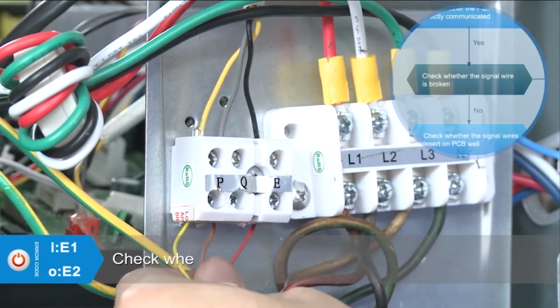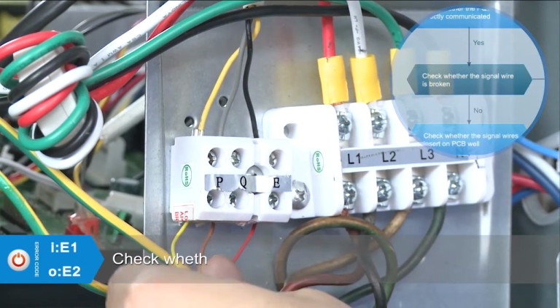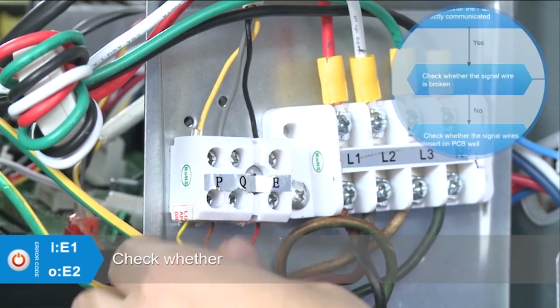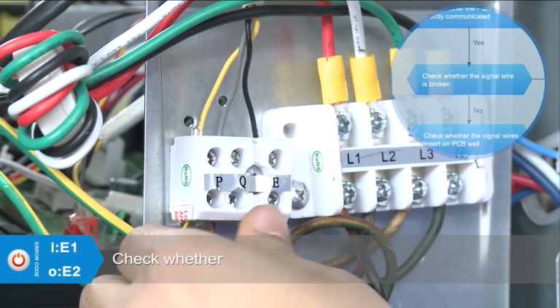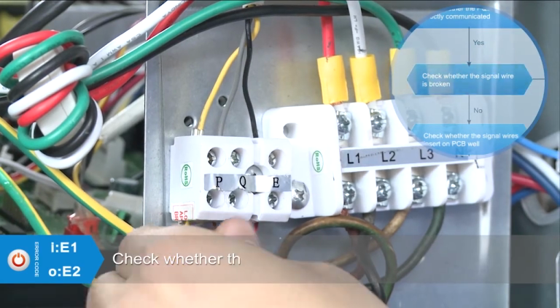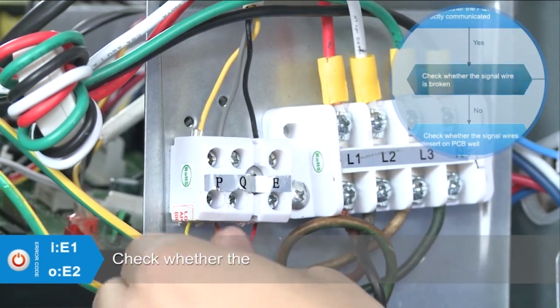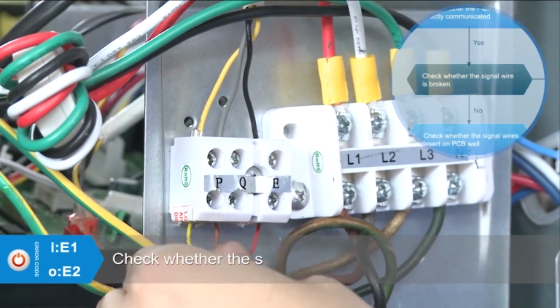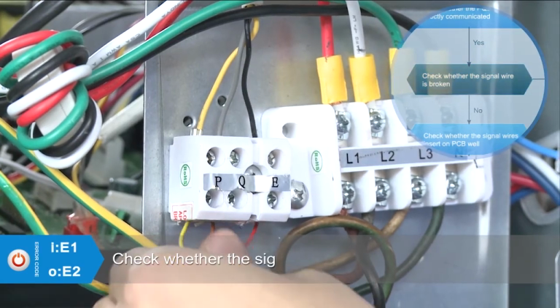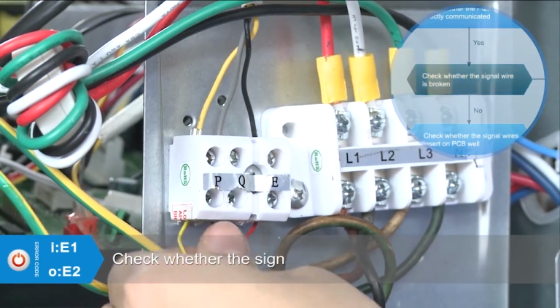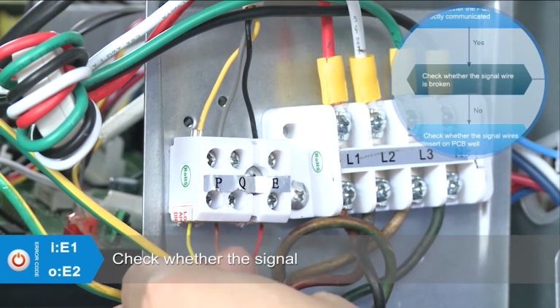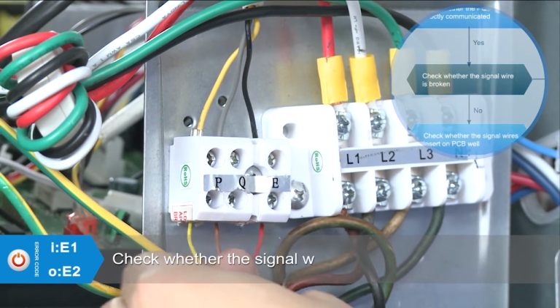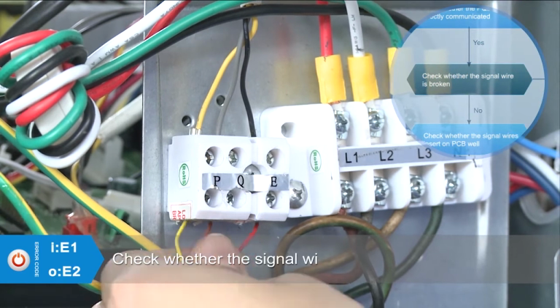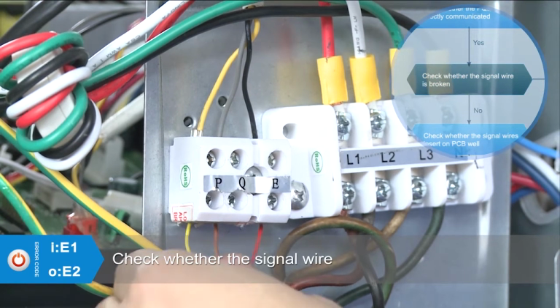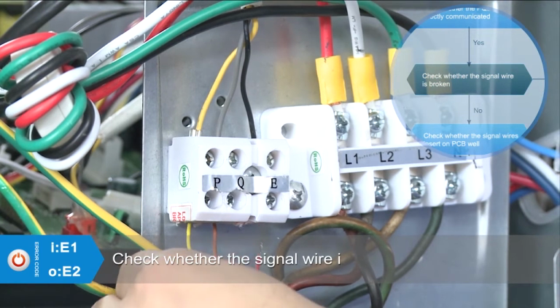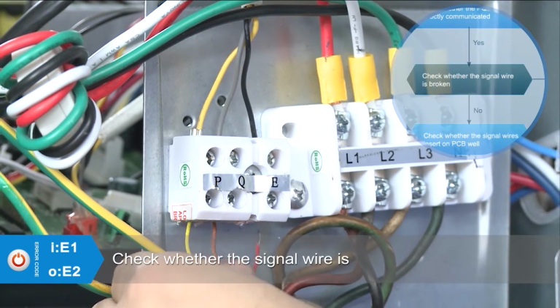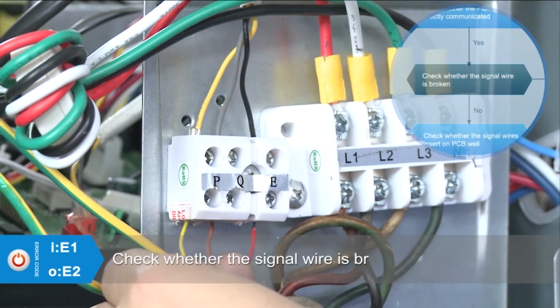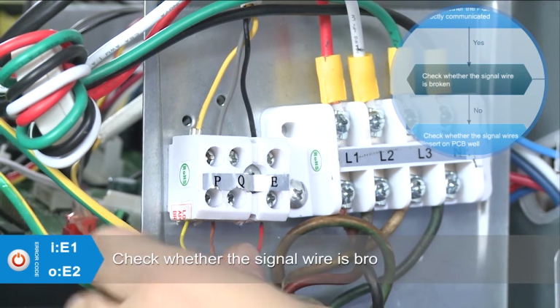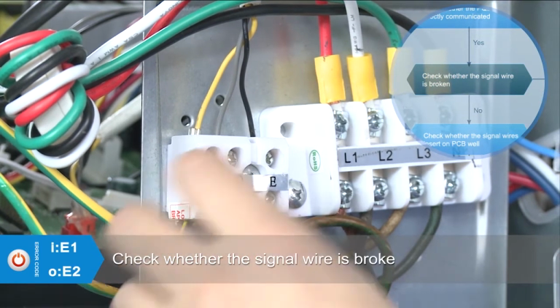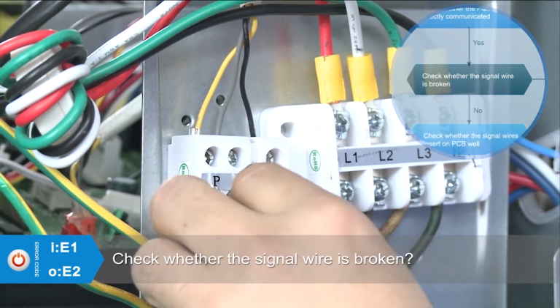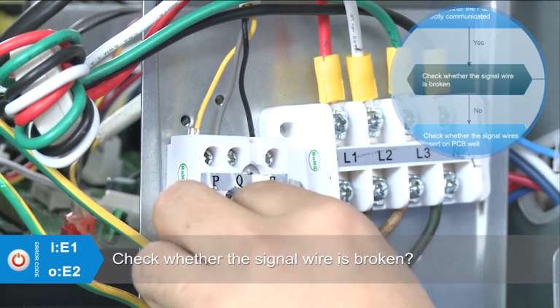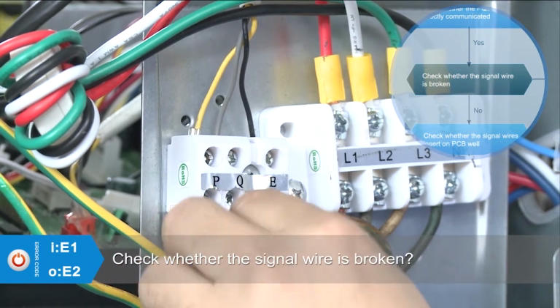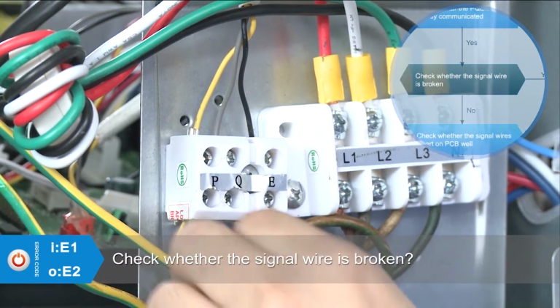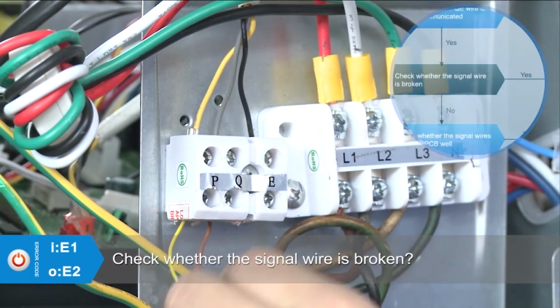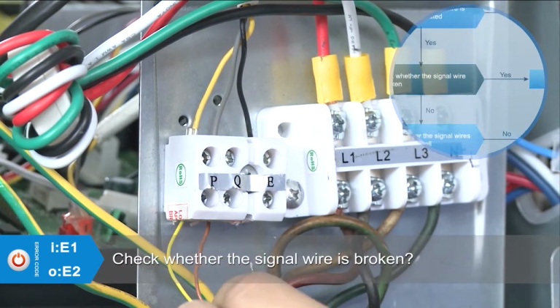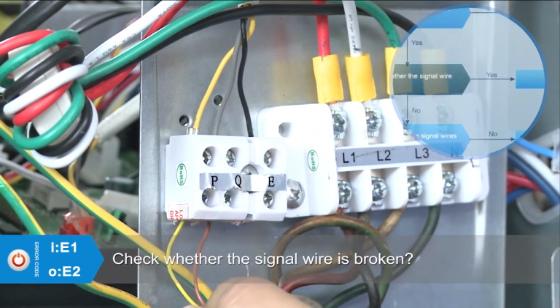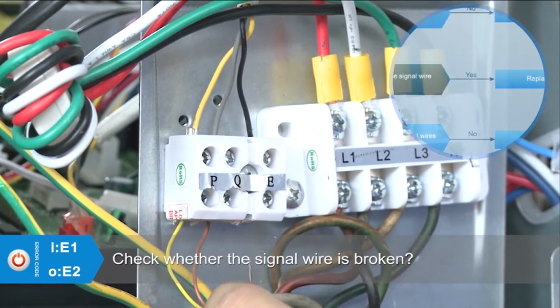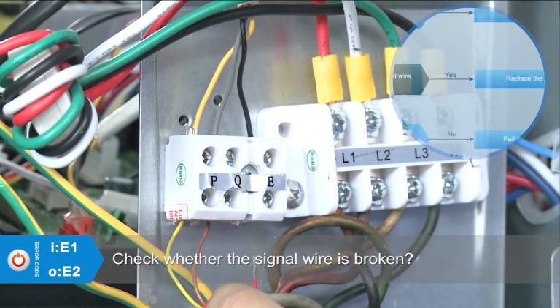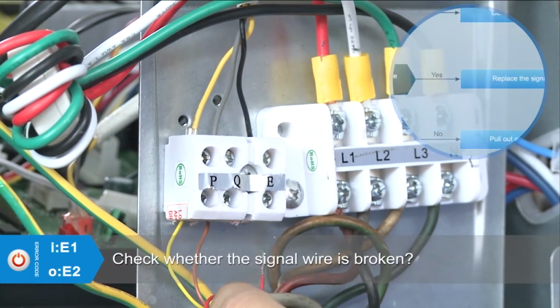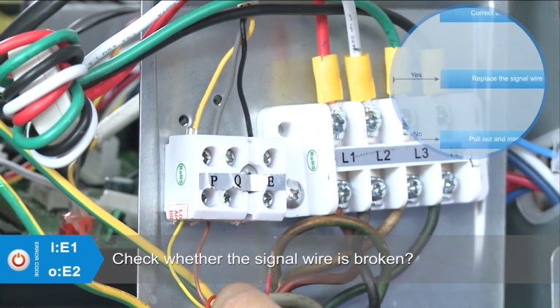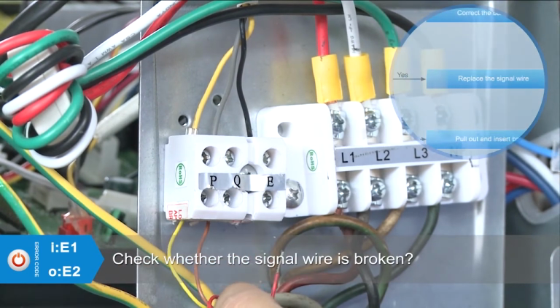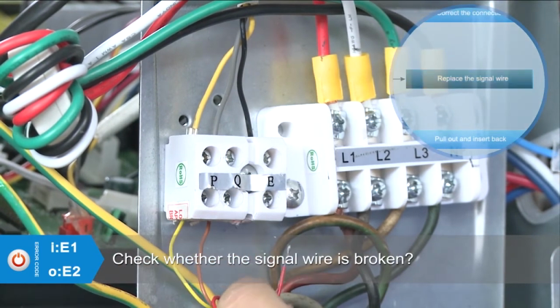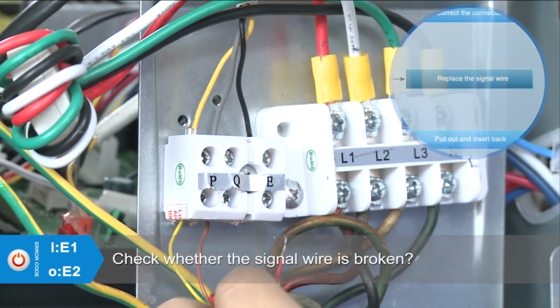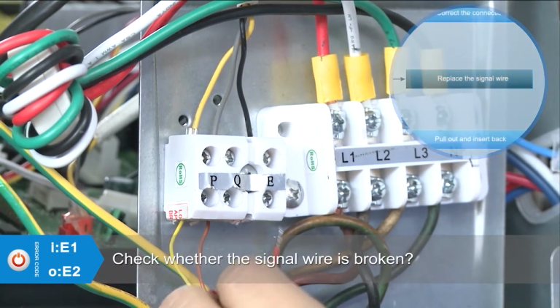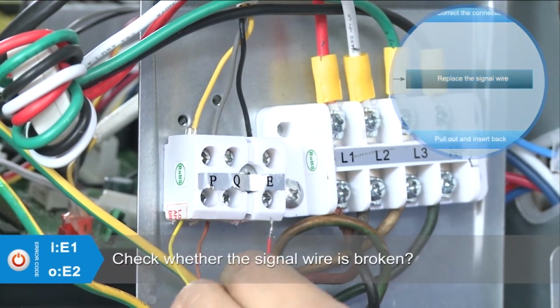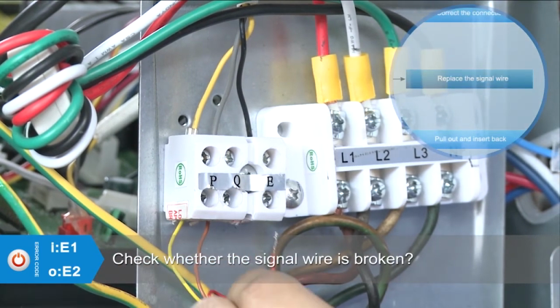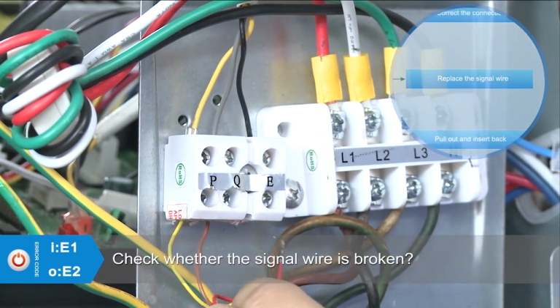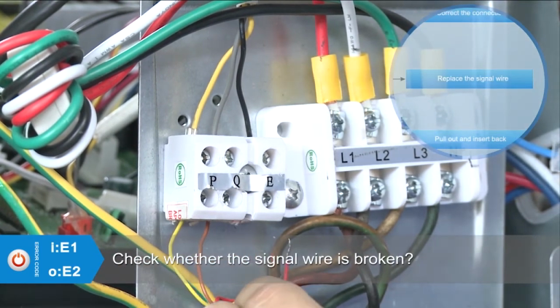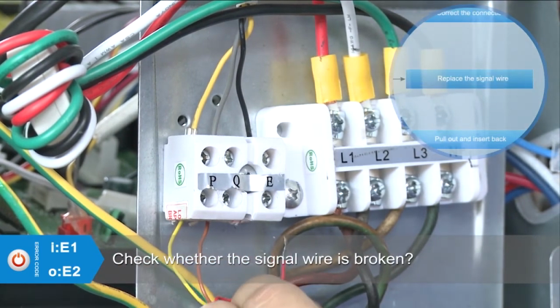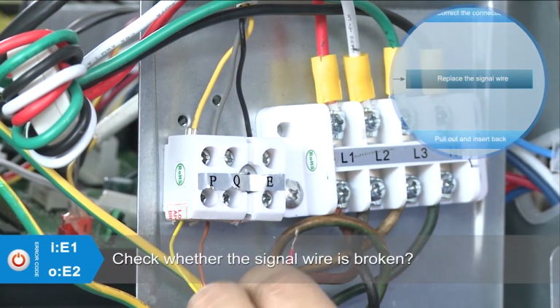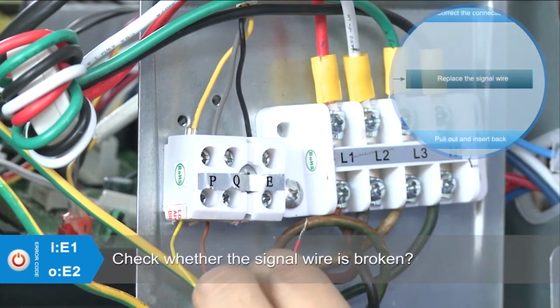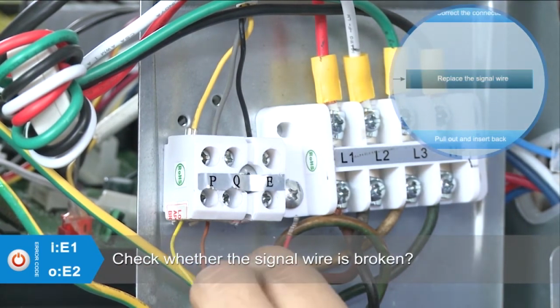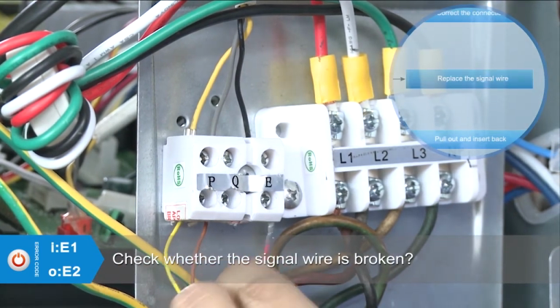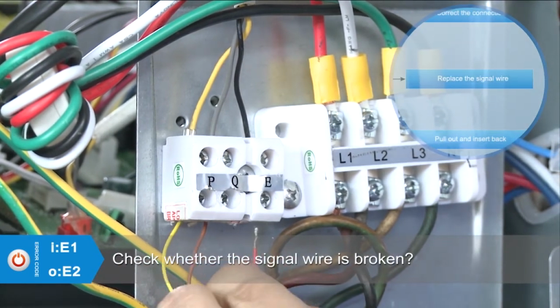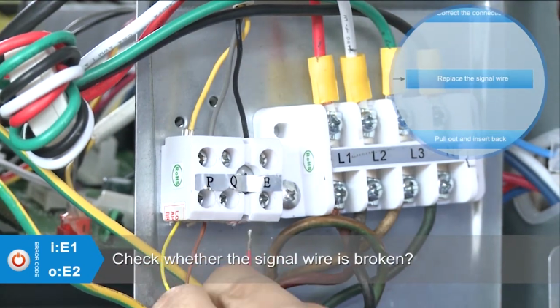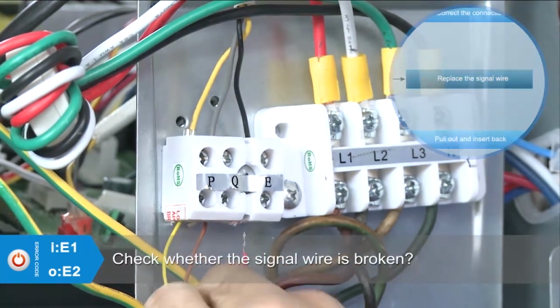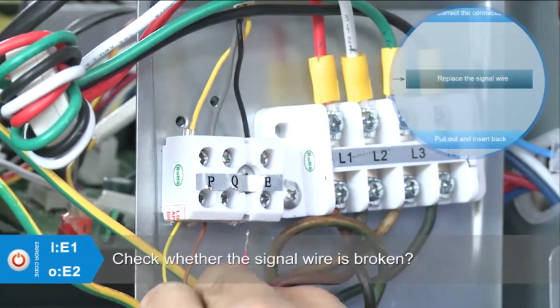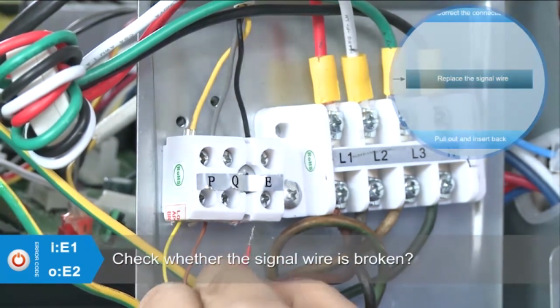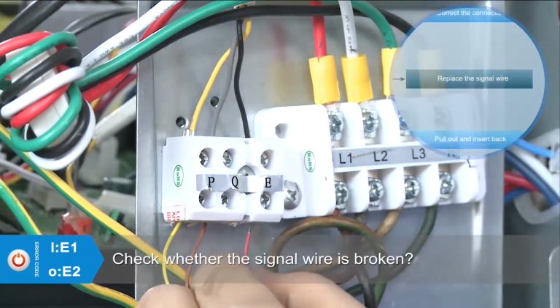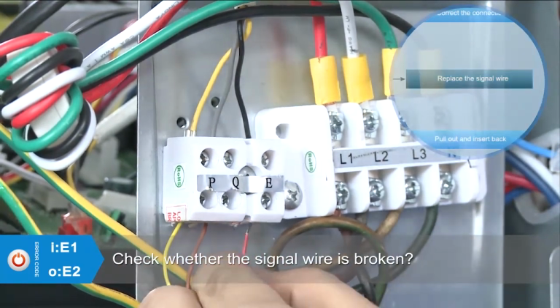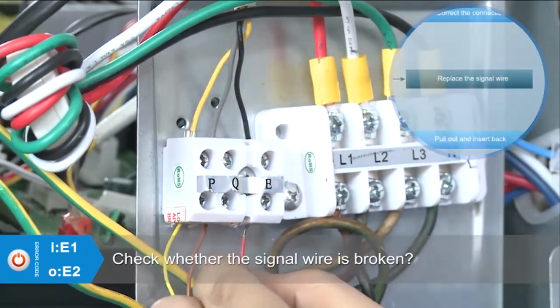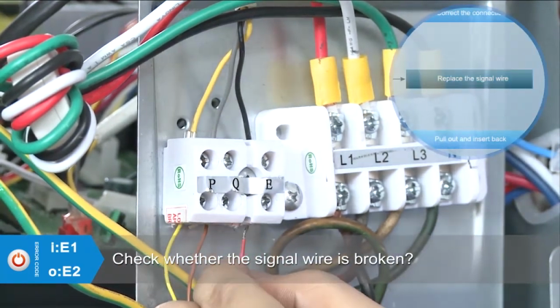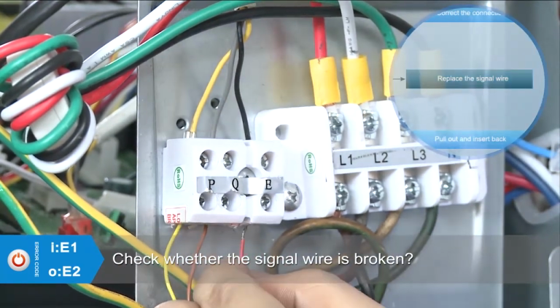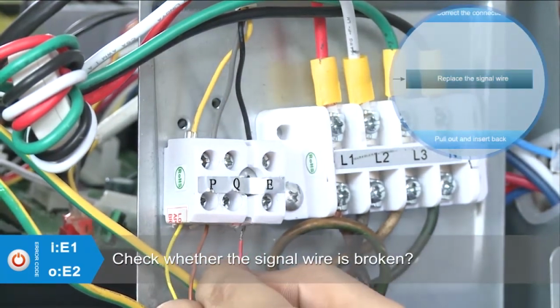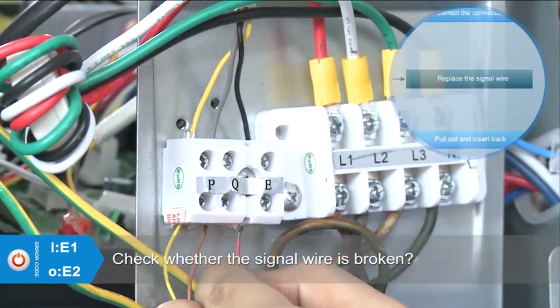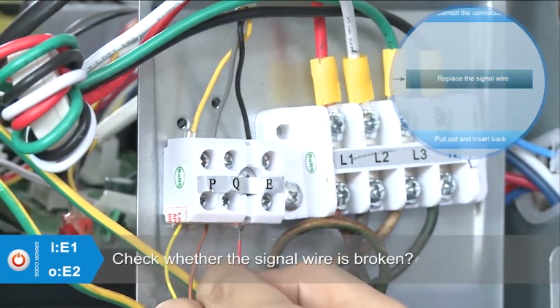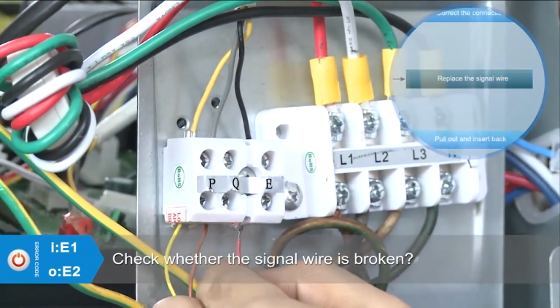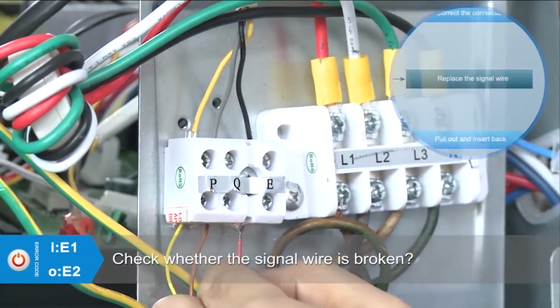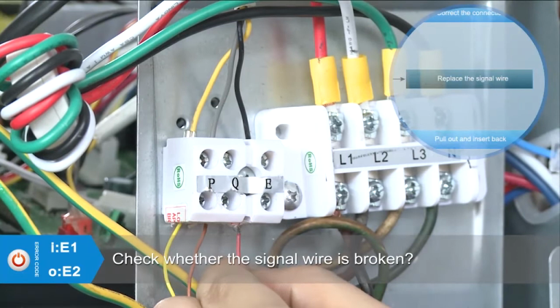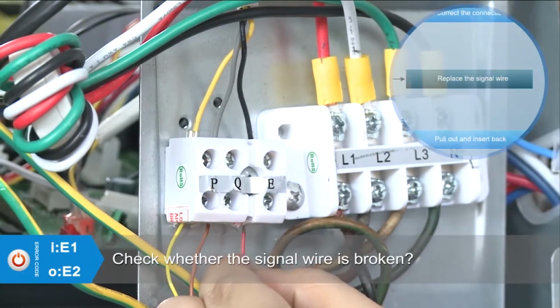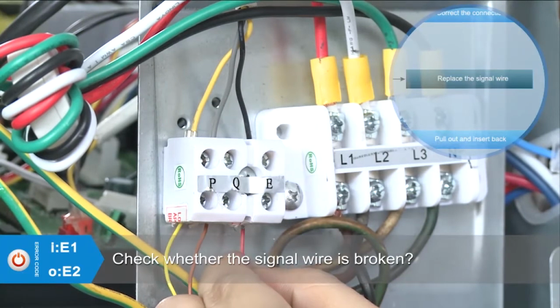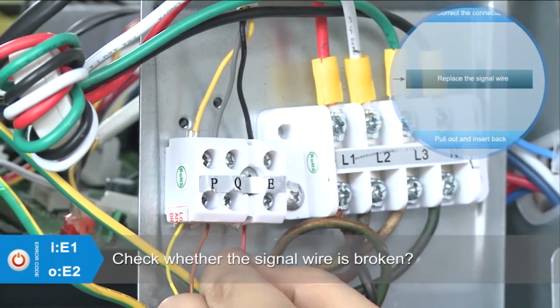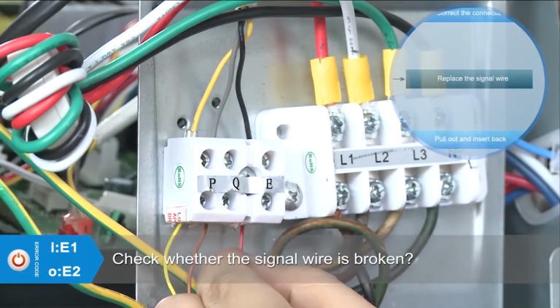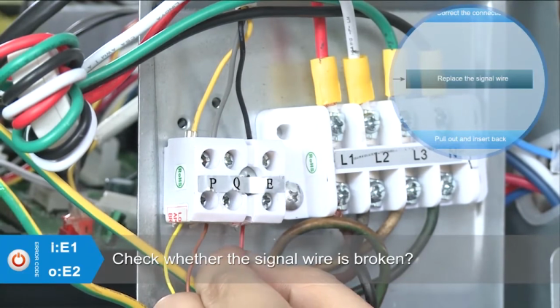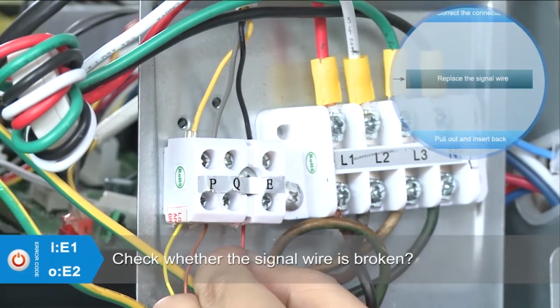Check whether the signal wire is broken. If yes, replace the signal wire with a new one.